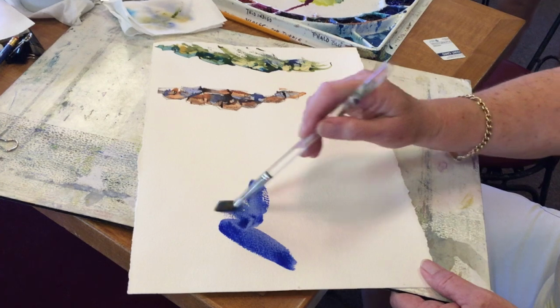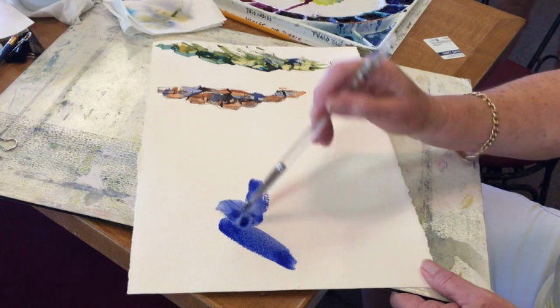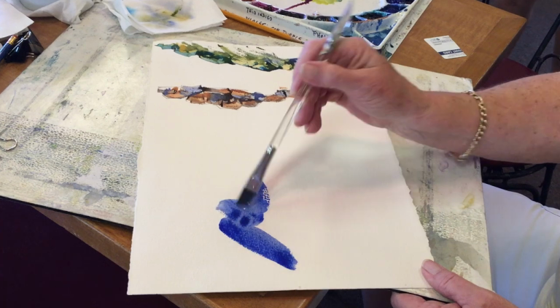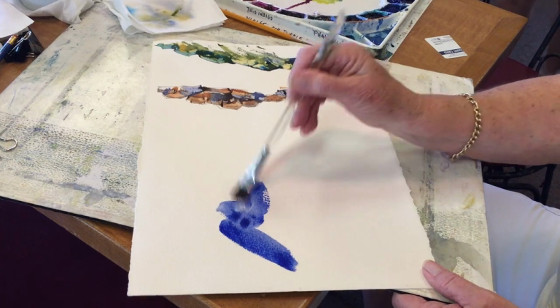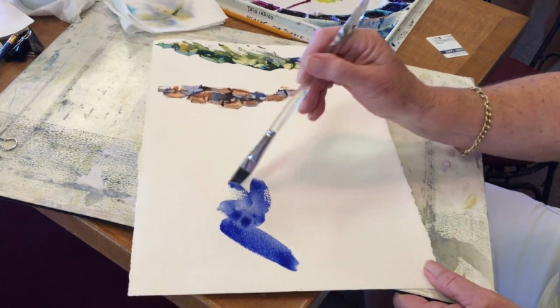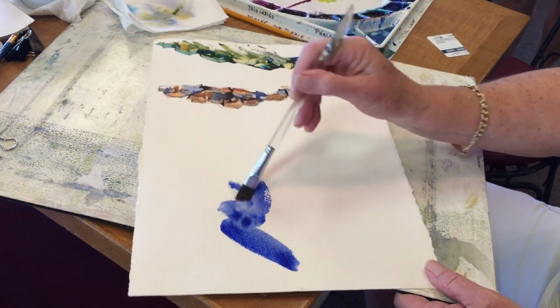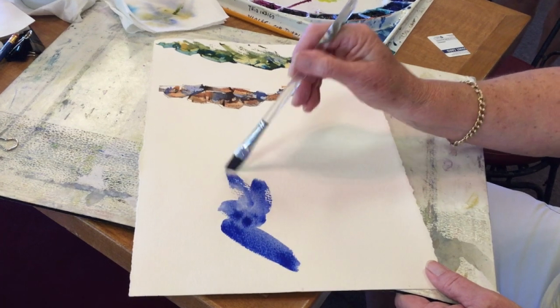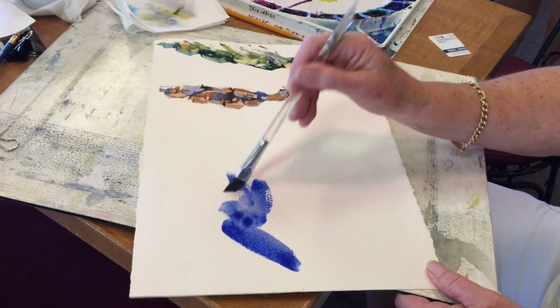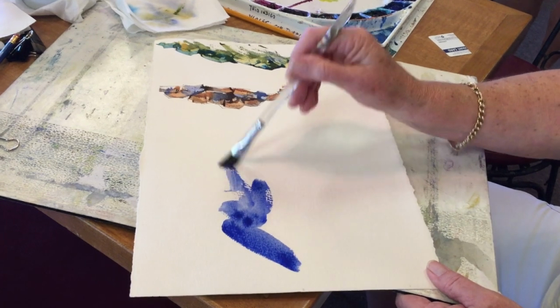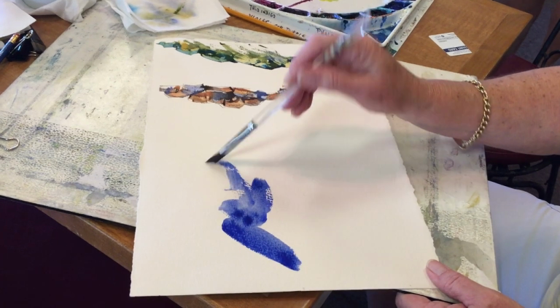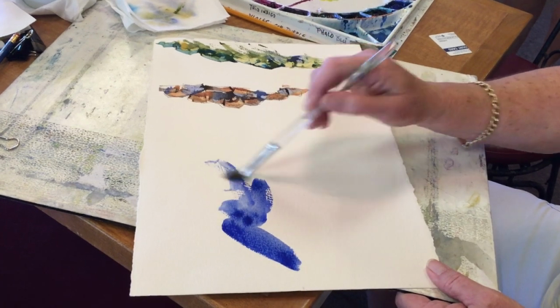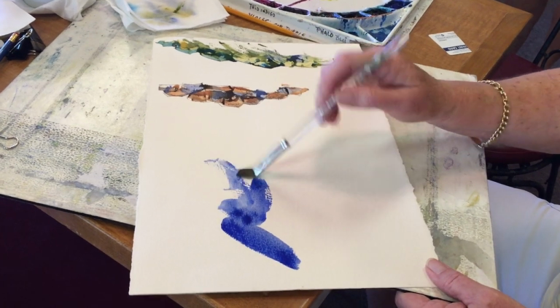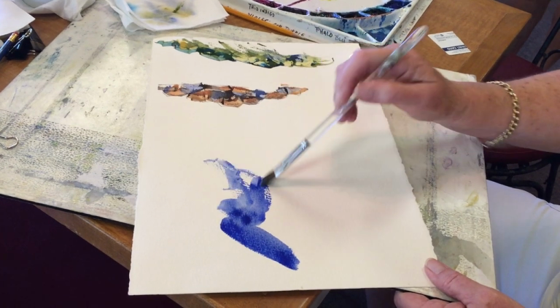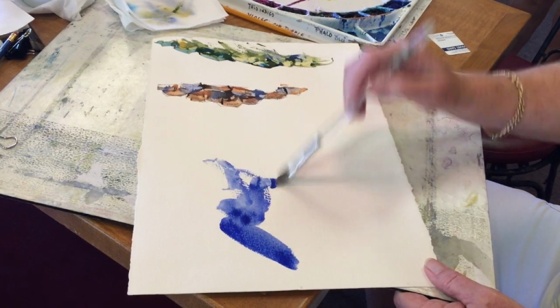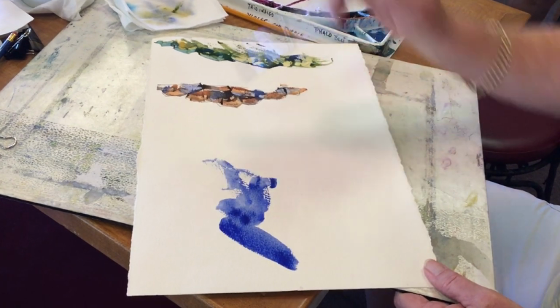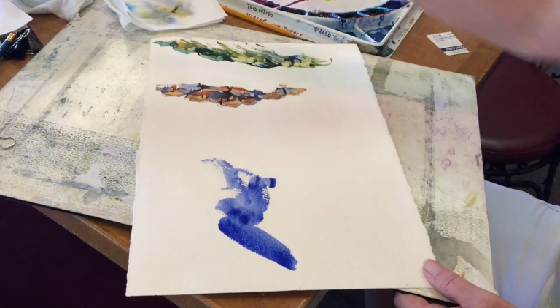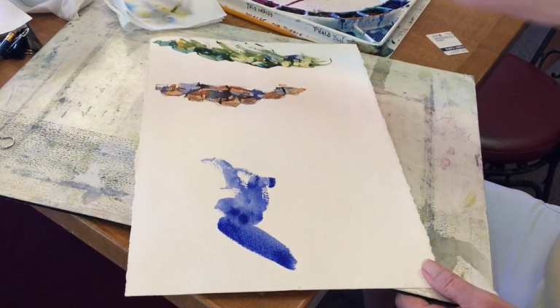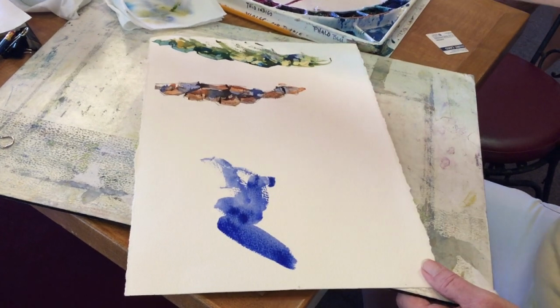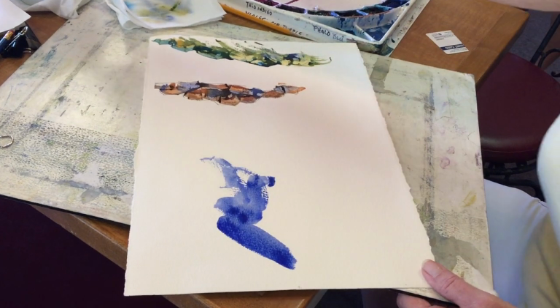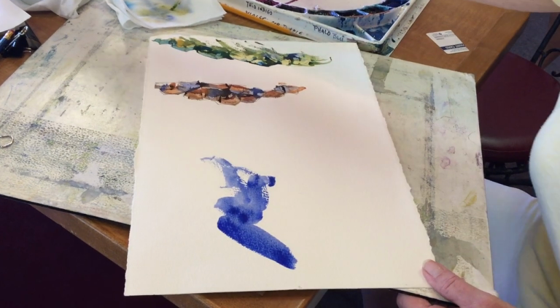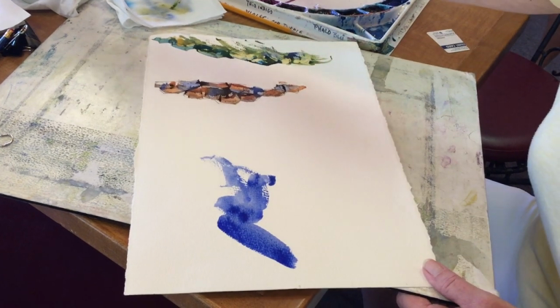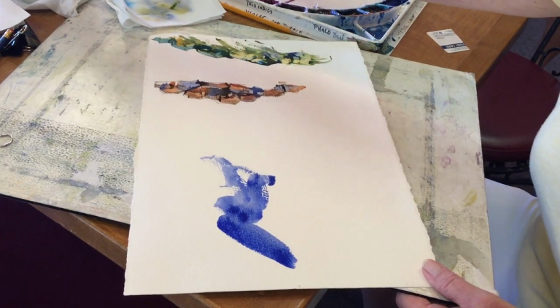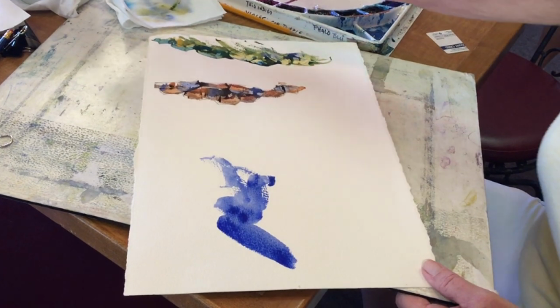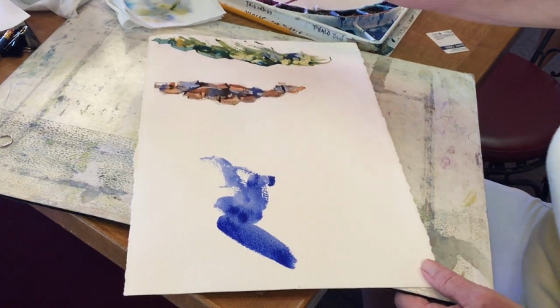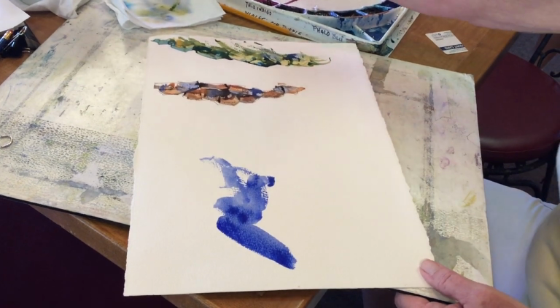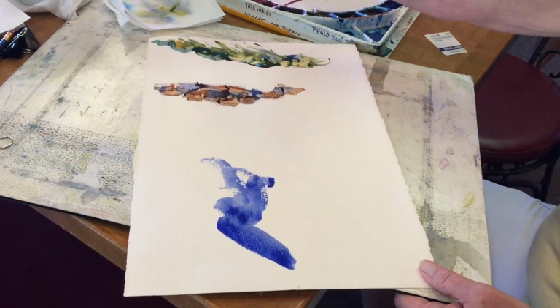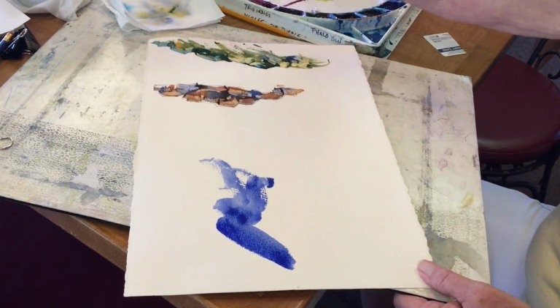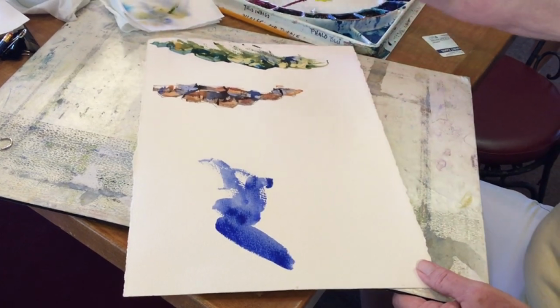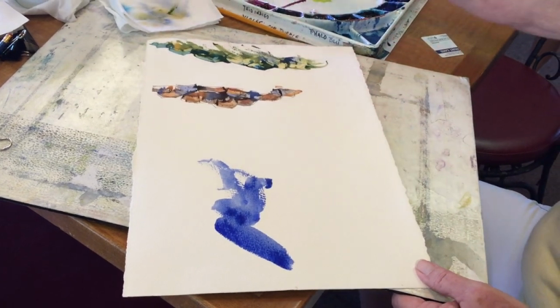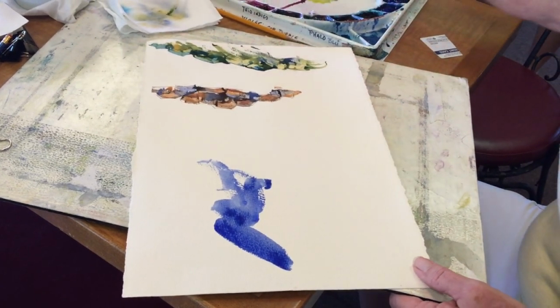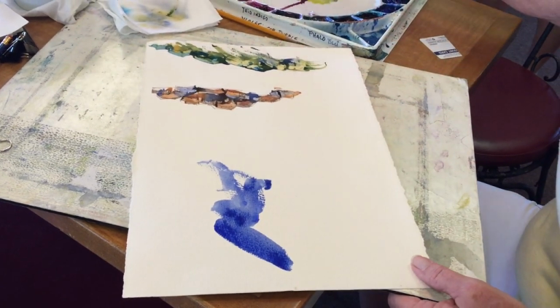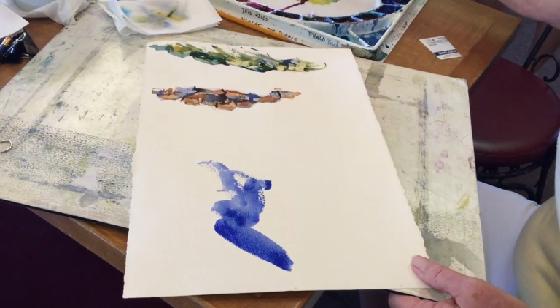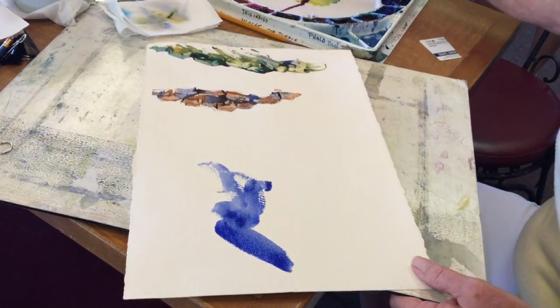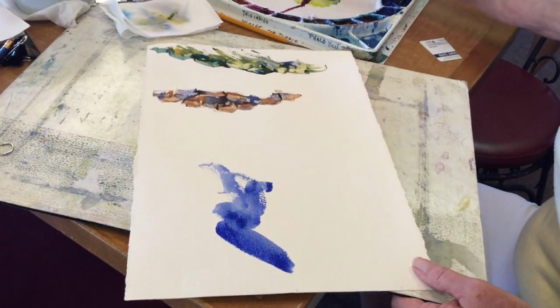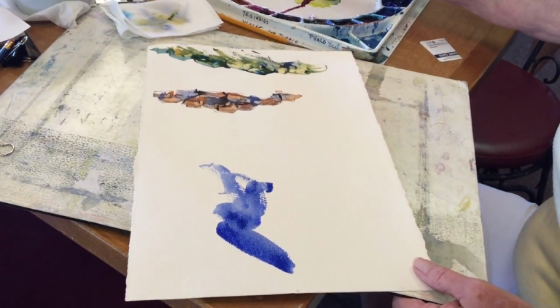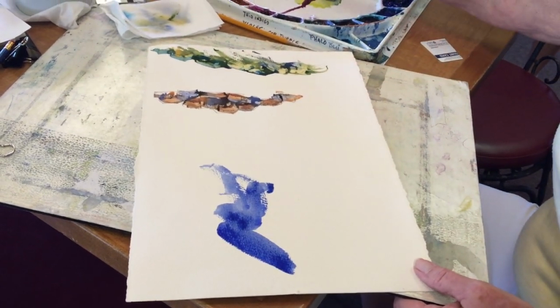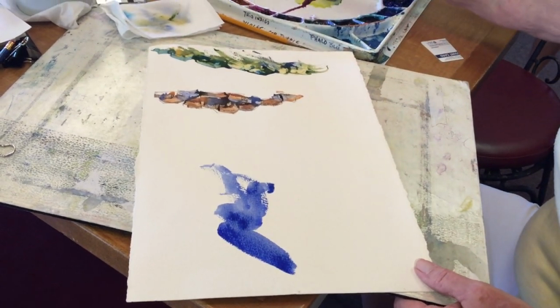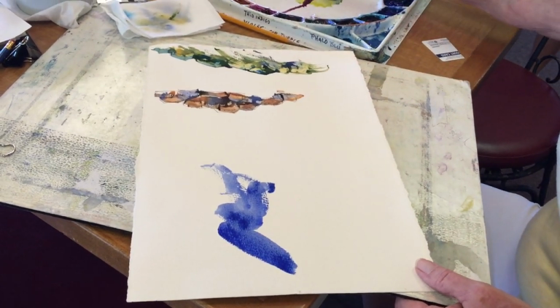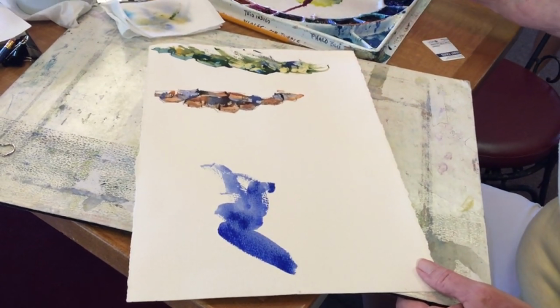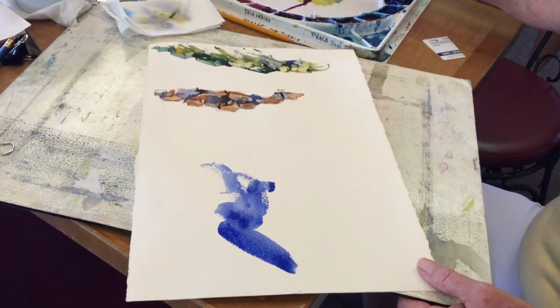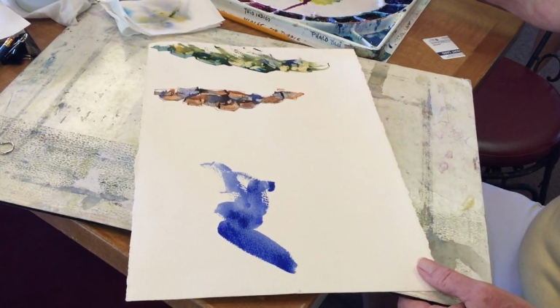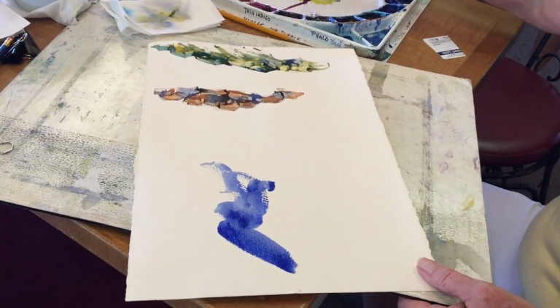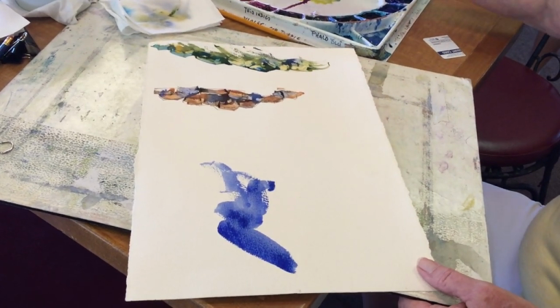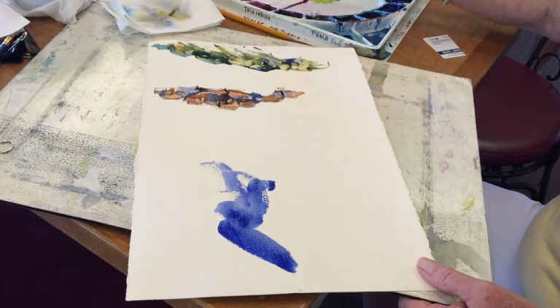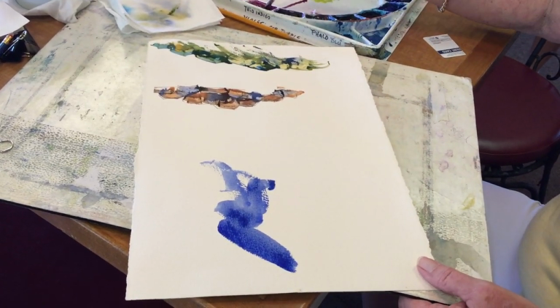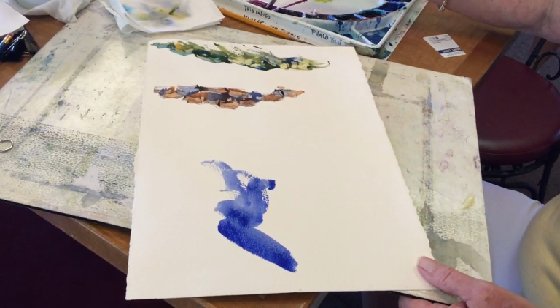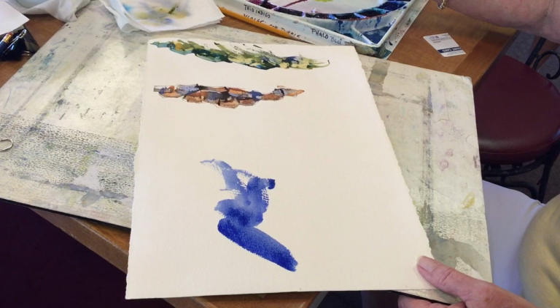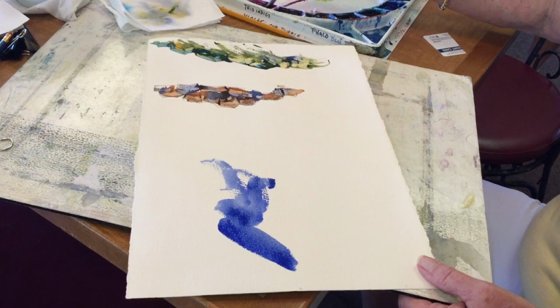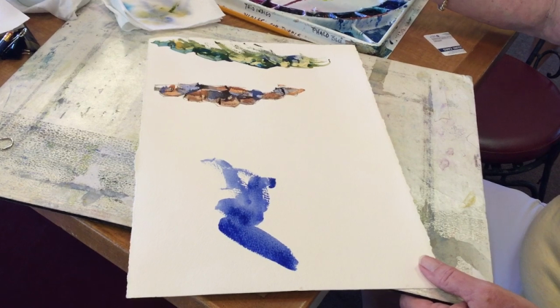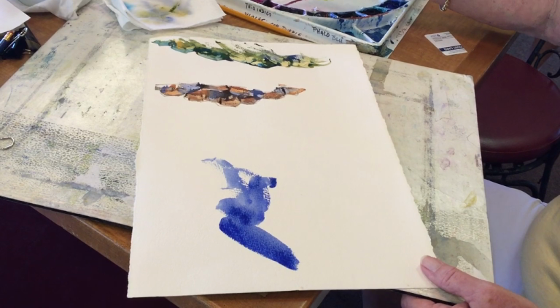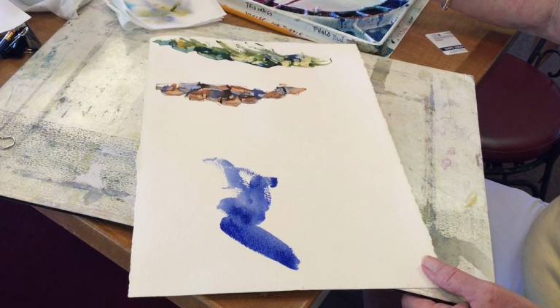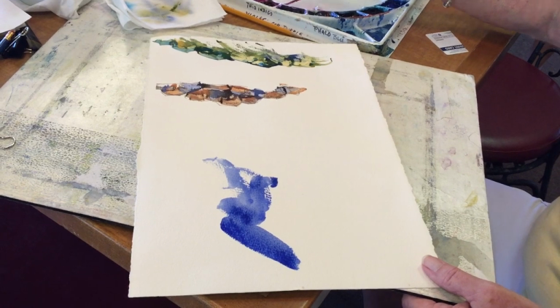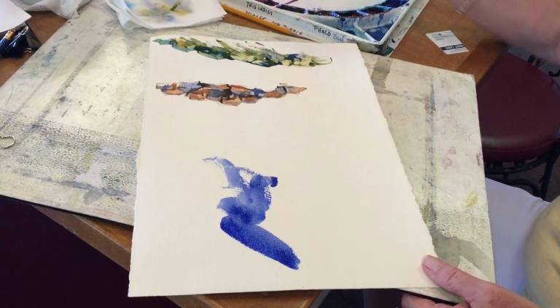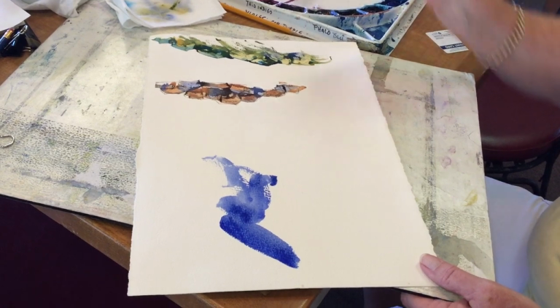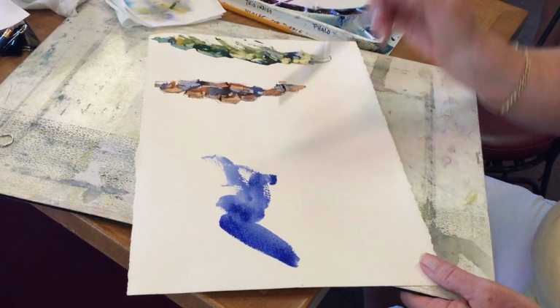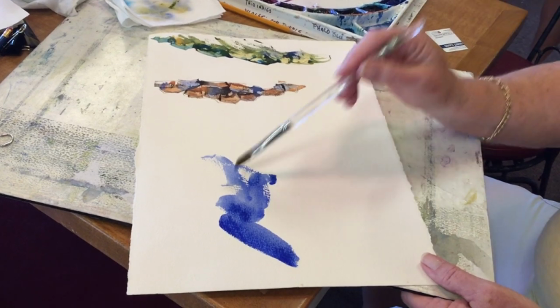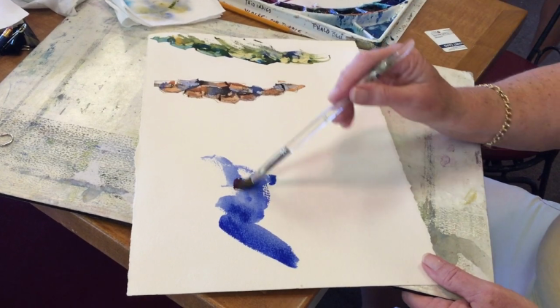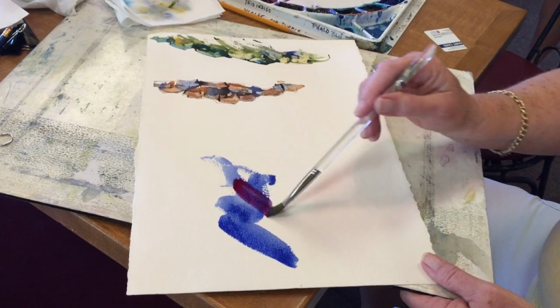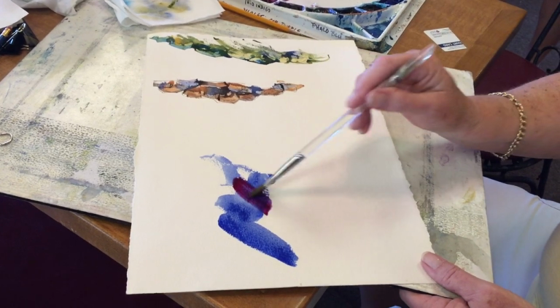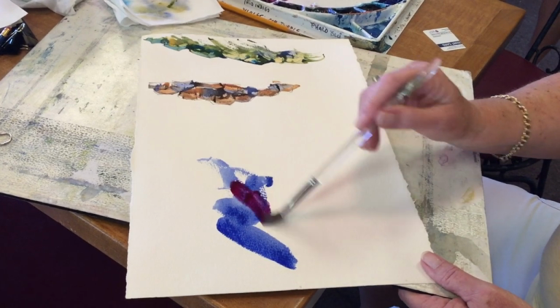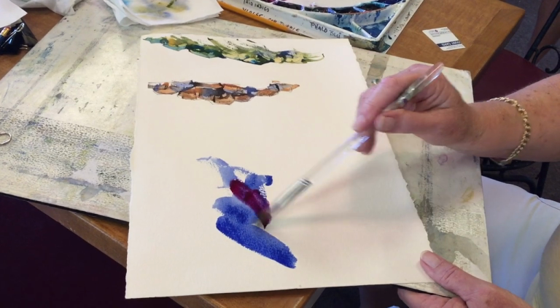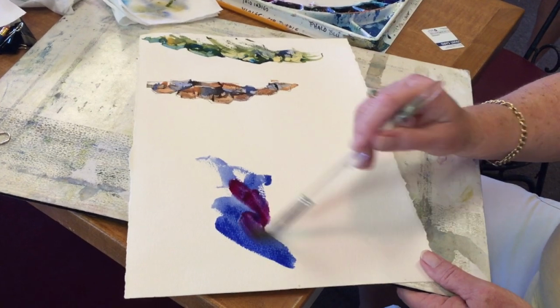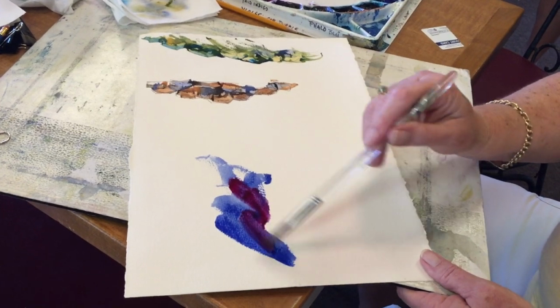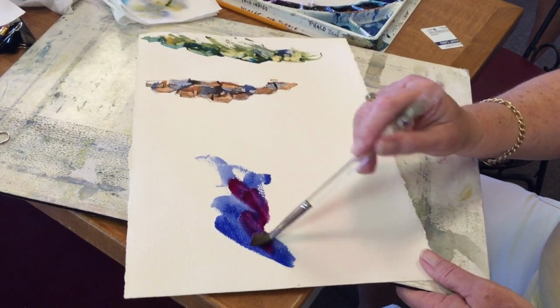Mountains are bigger, so we have to have bigger. Purple Mountains Majesty.